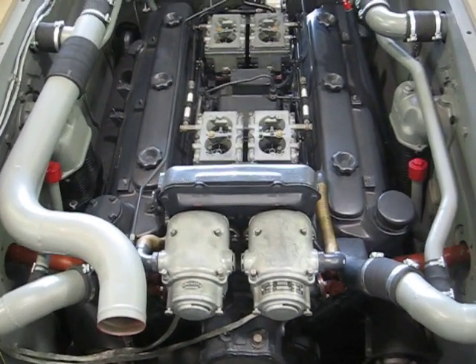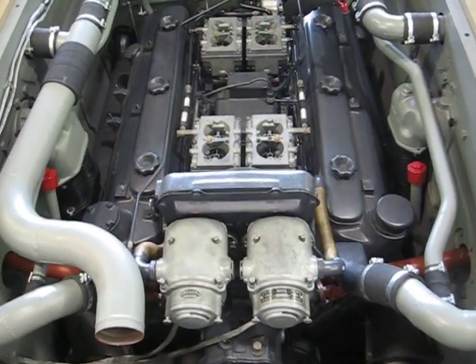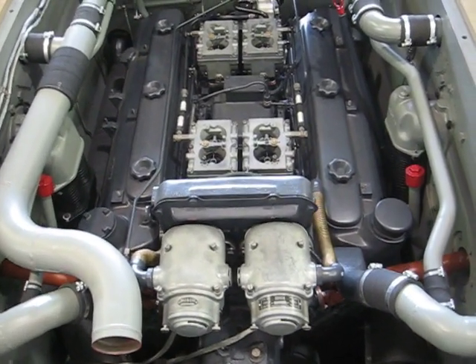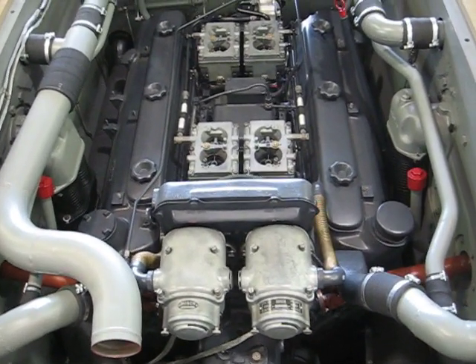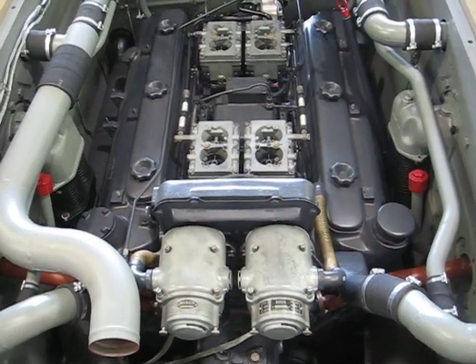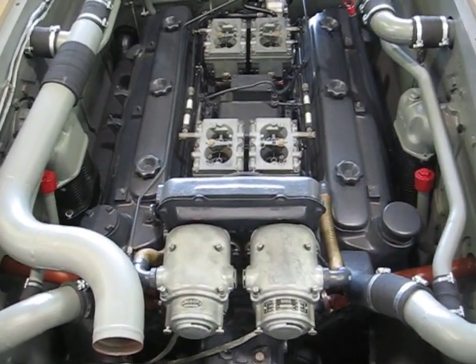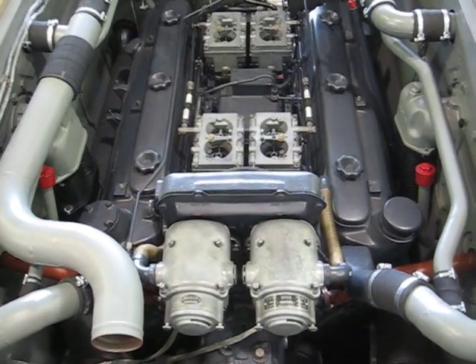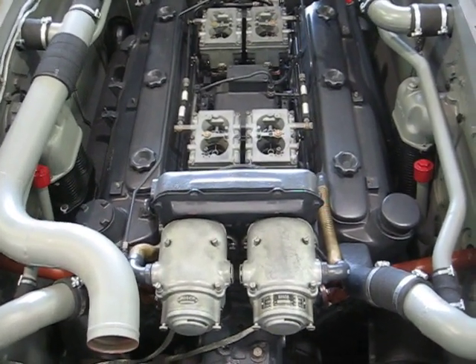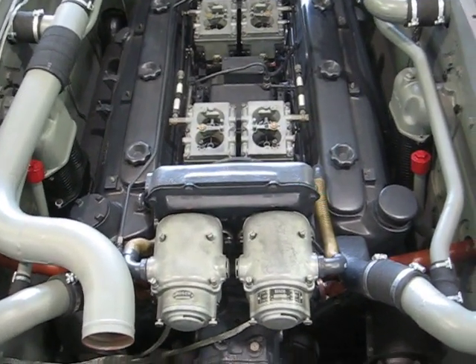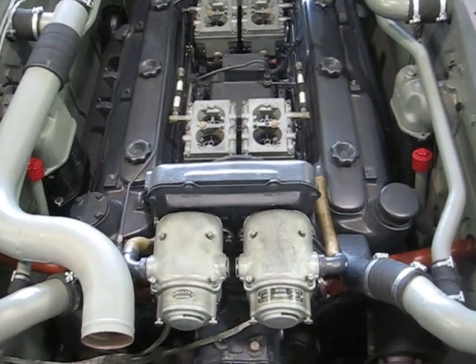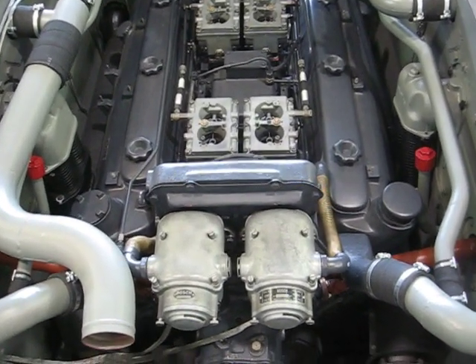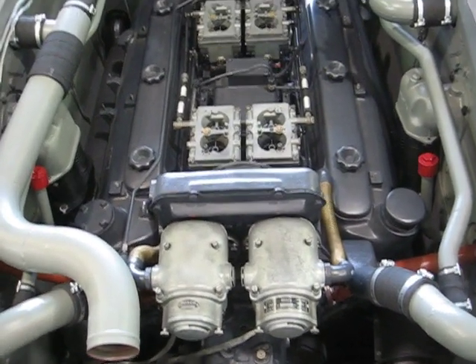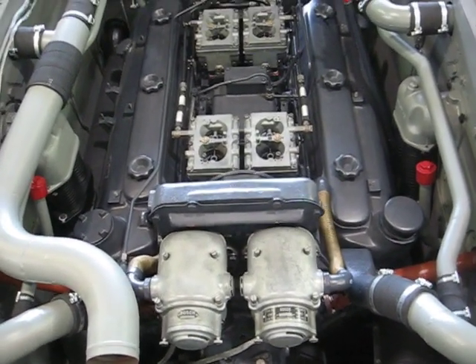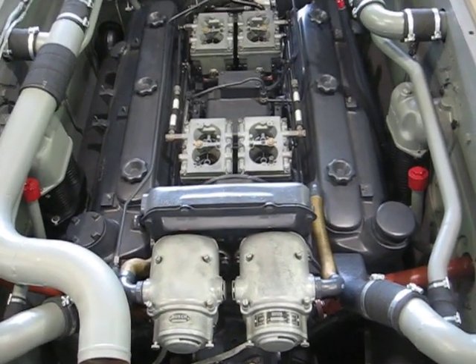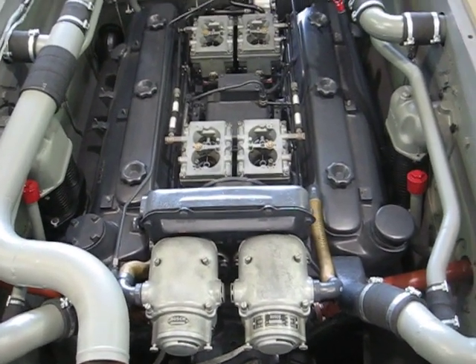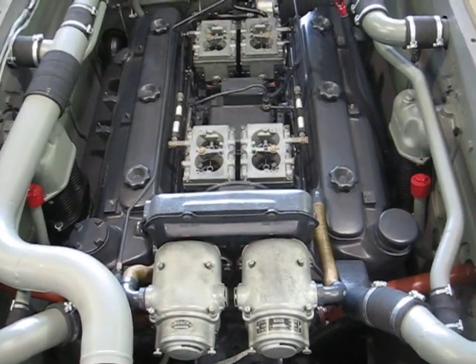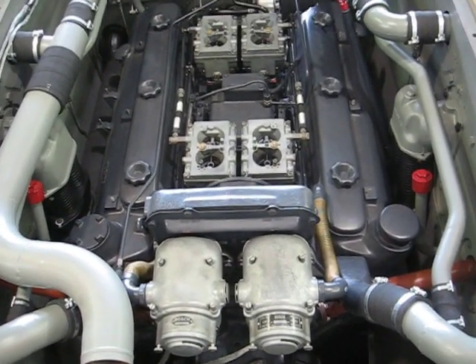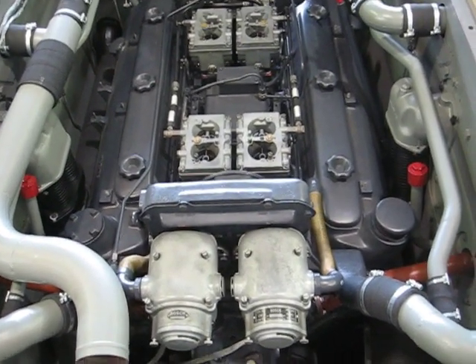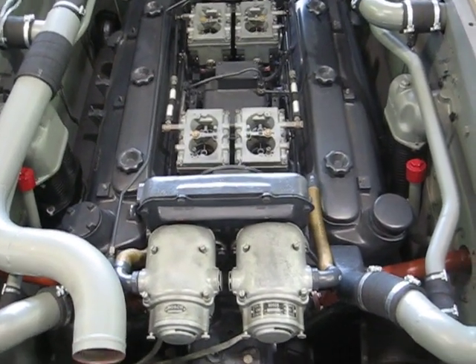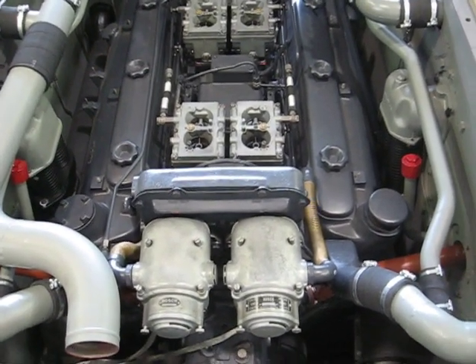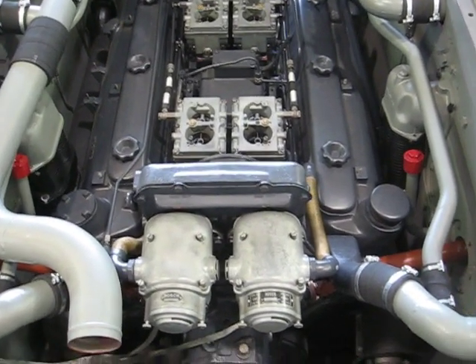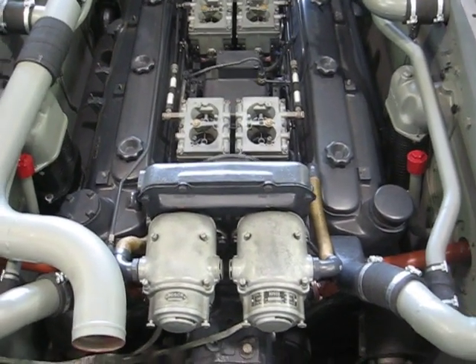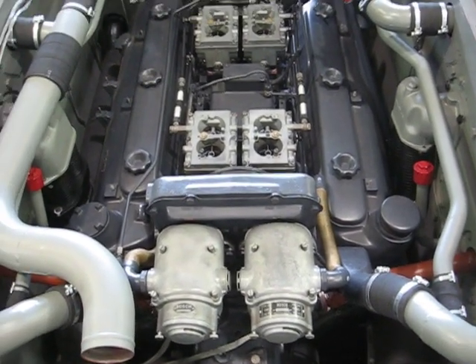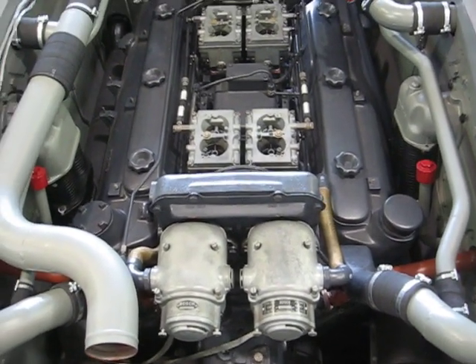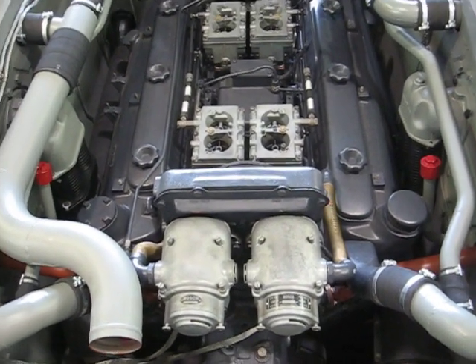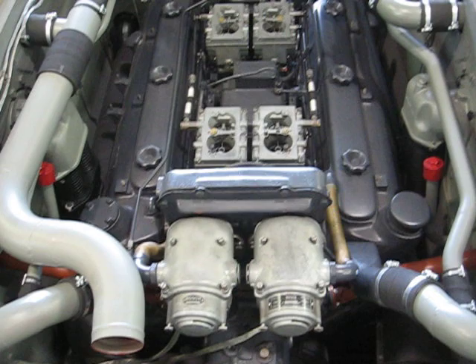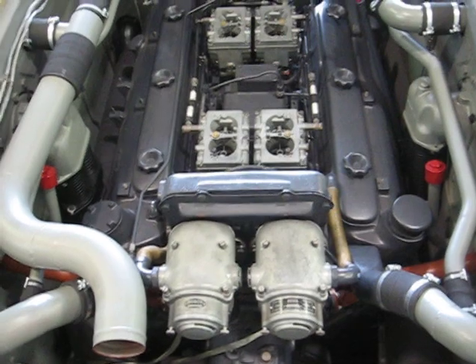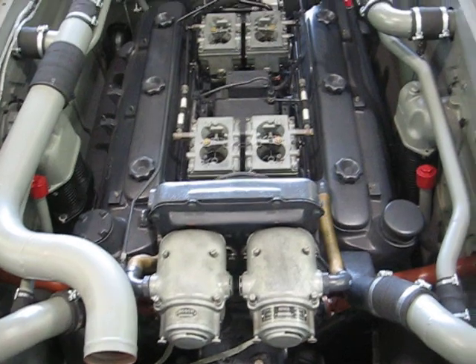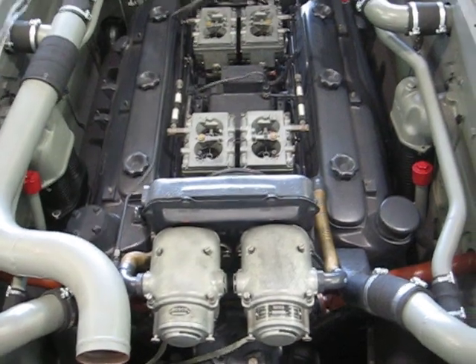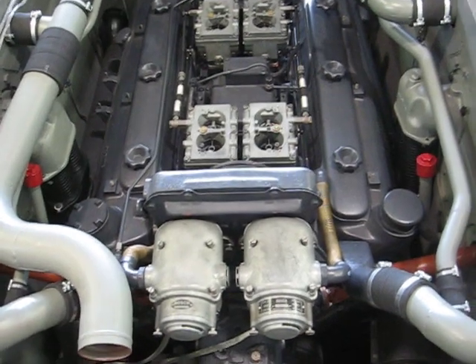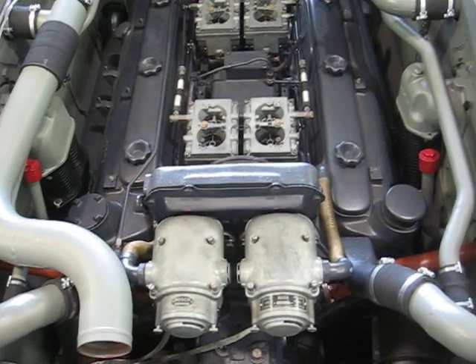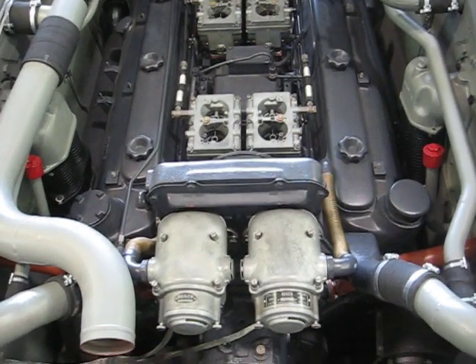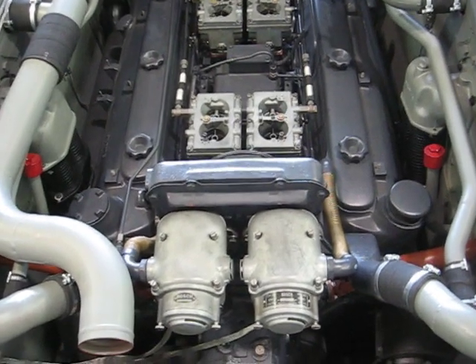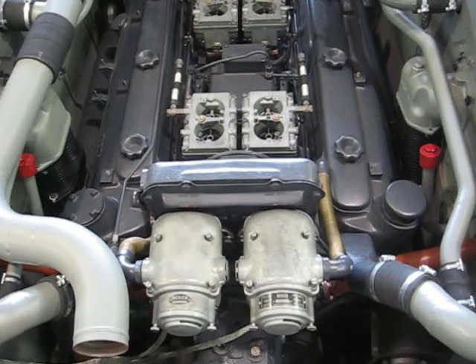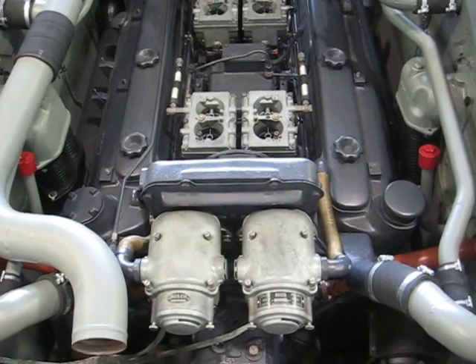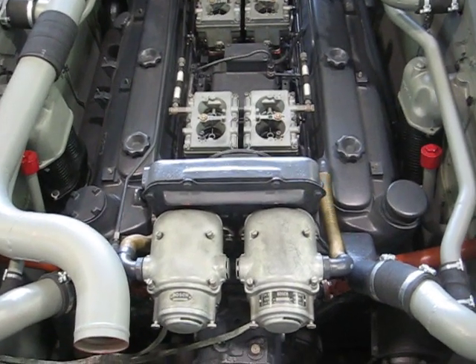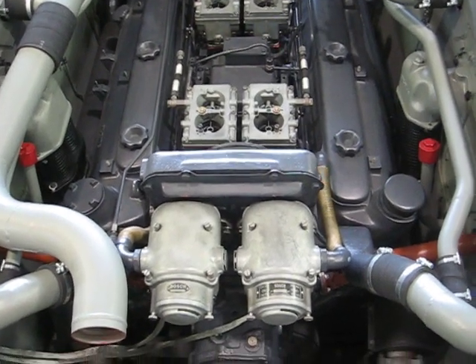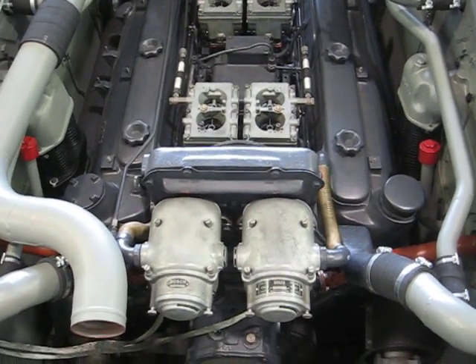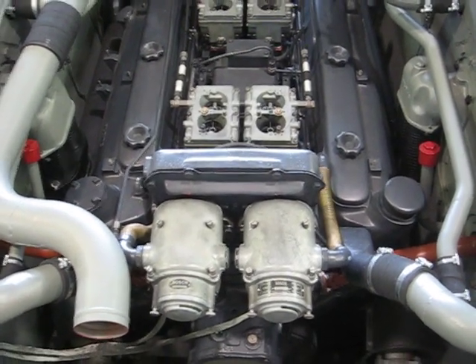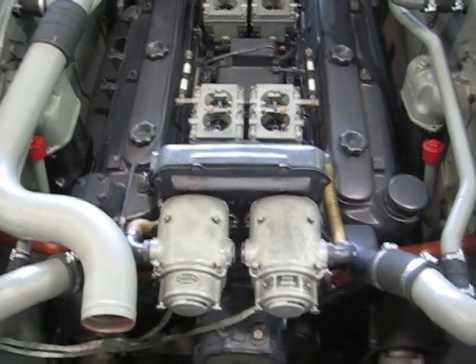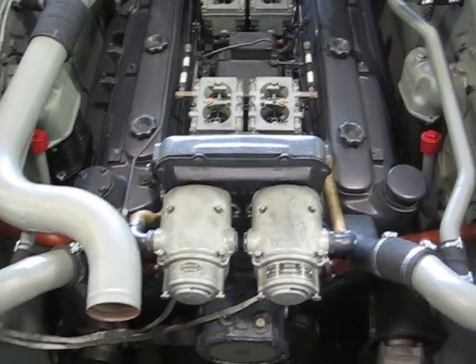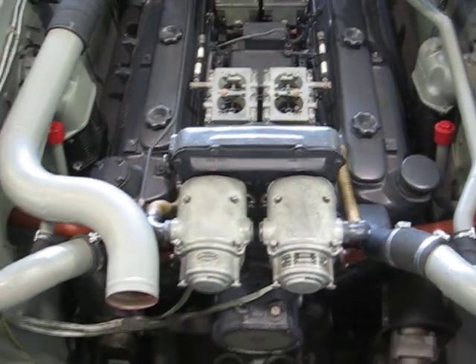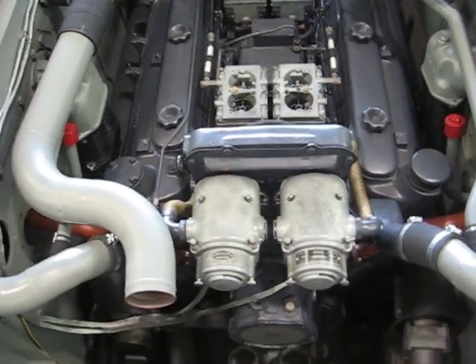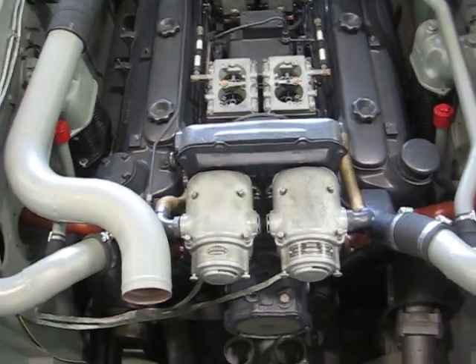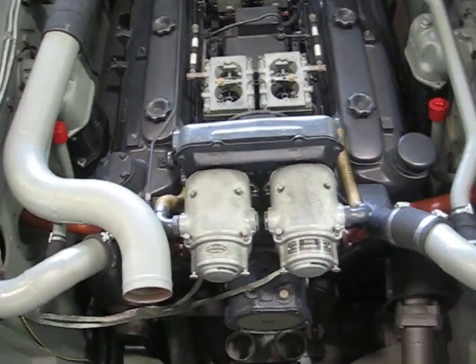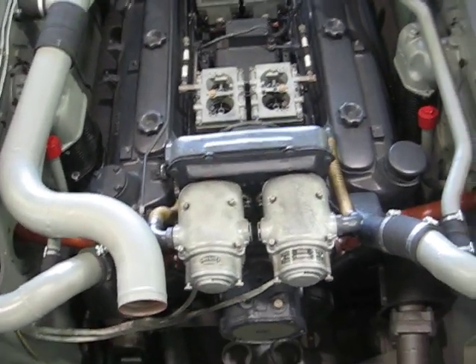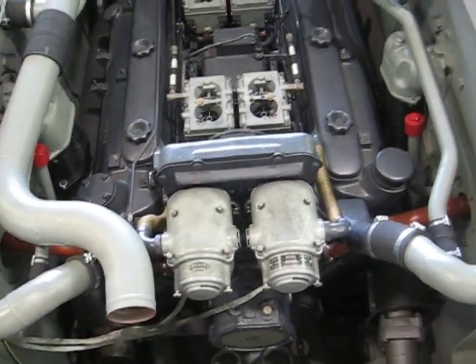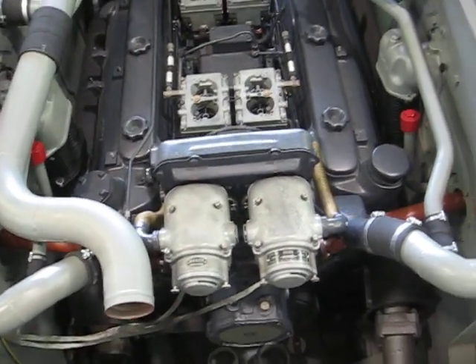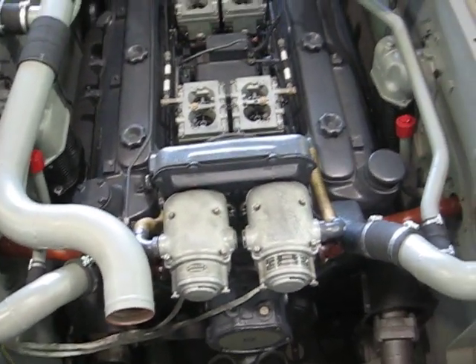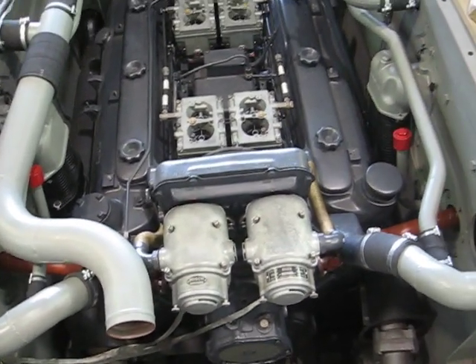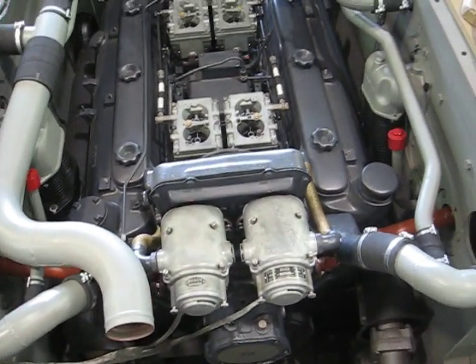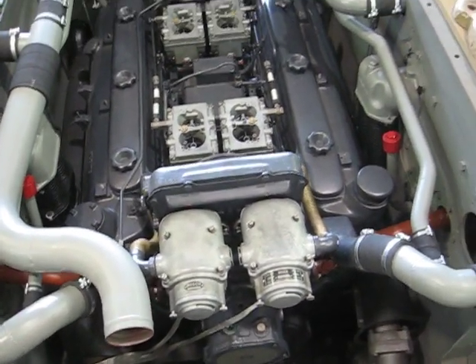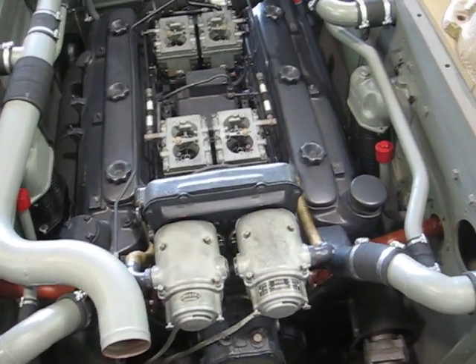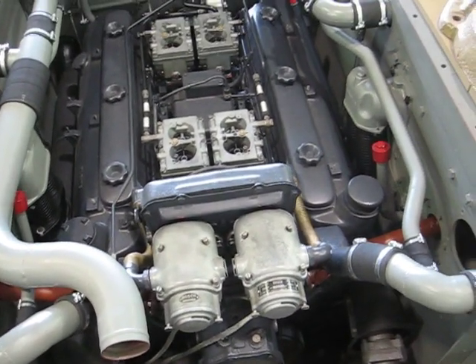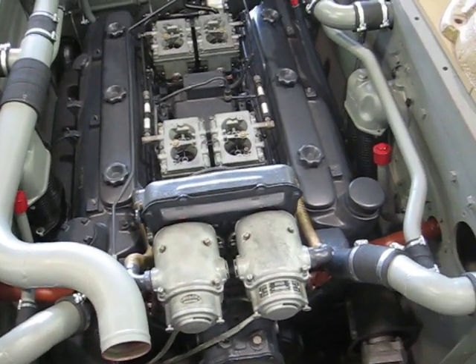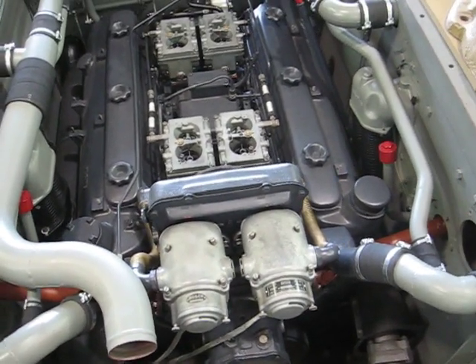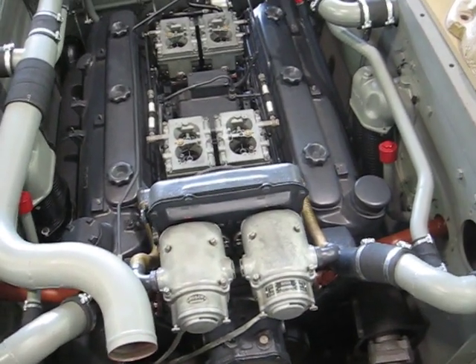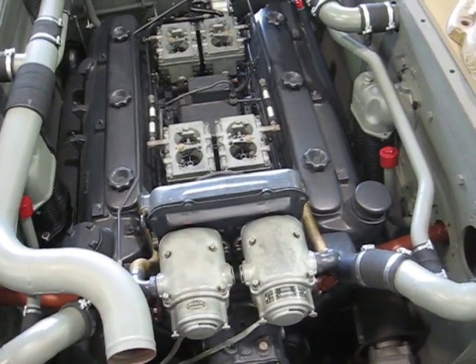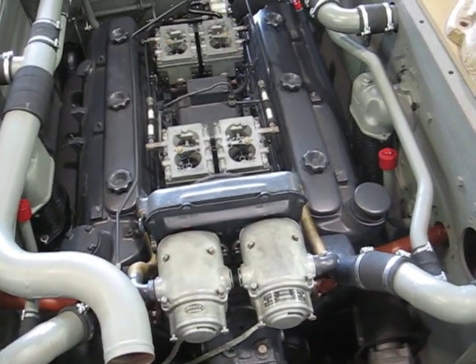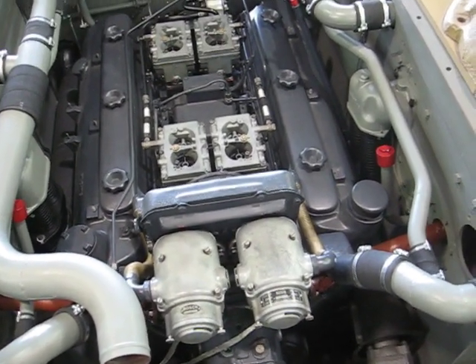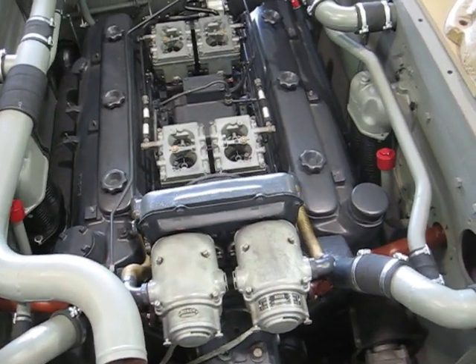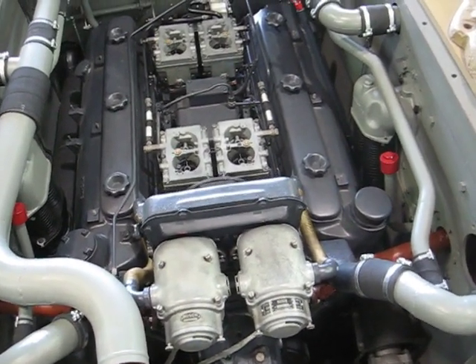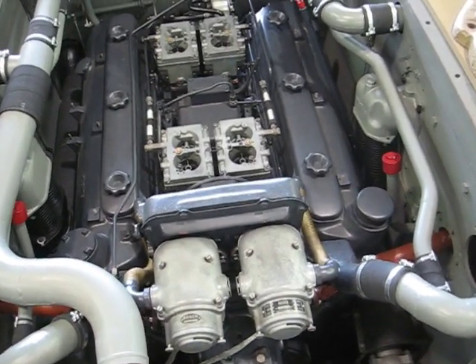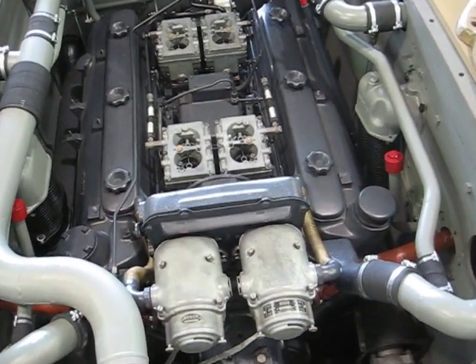Here's a quick video of the Panther engine before I install the surge tank and the gas tank.